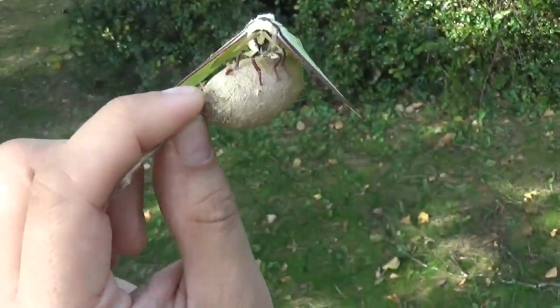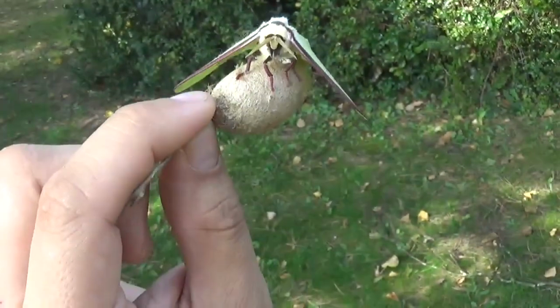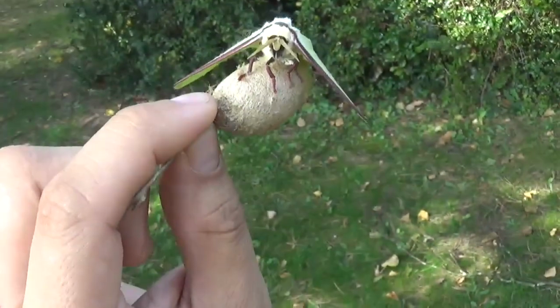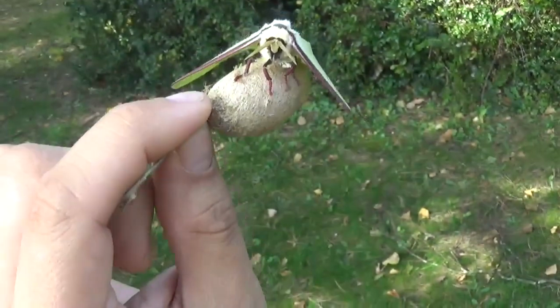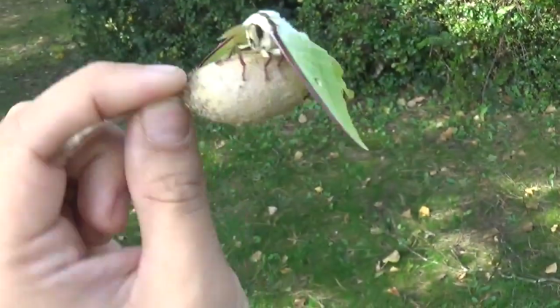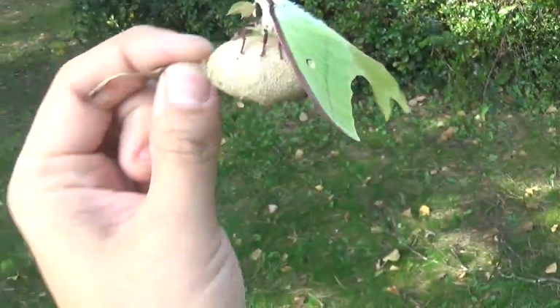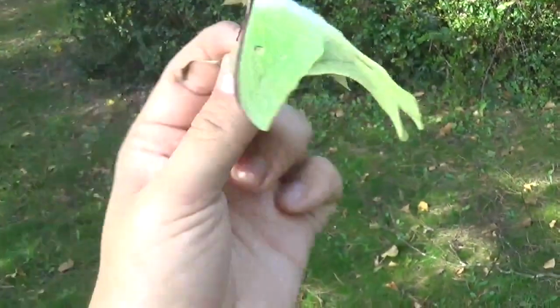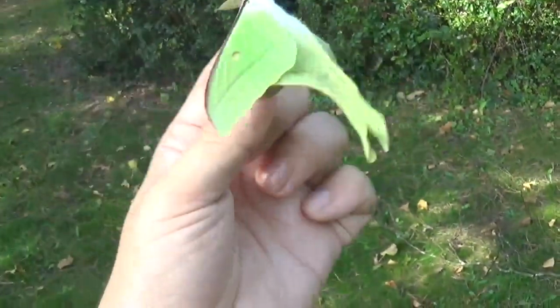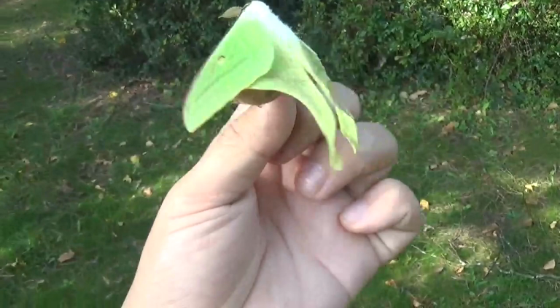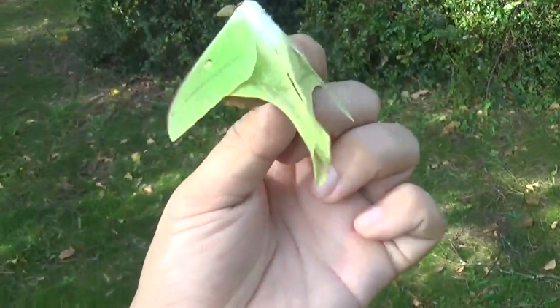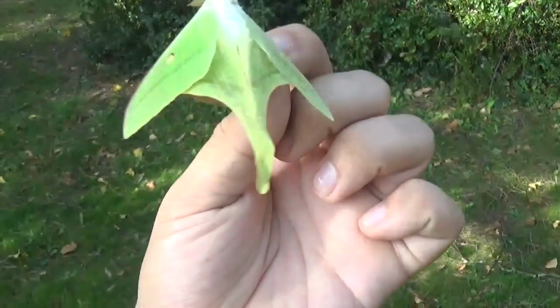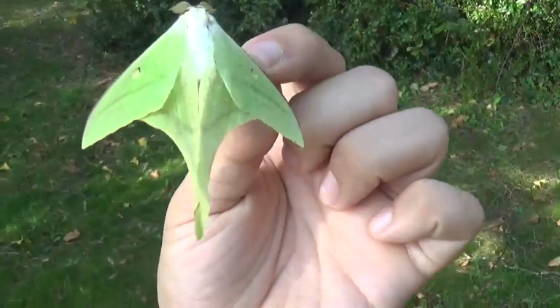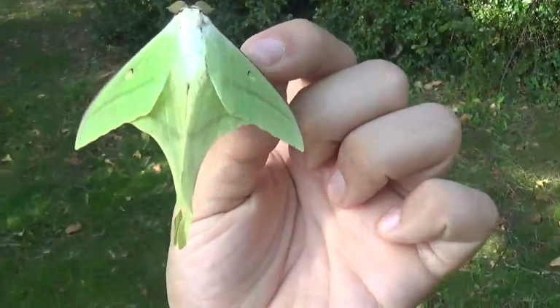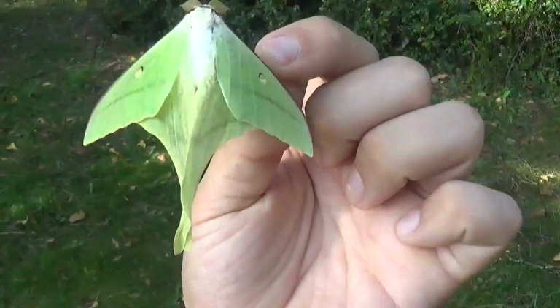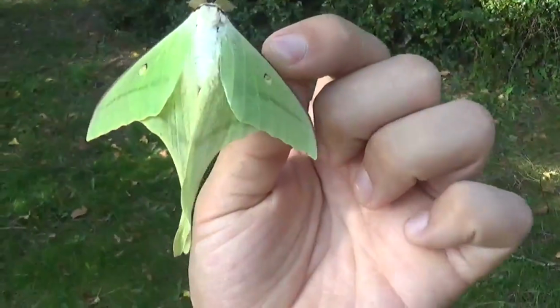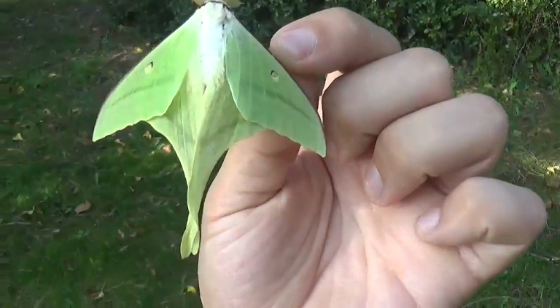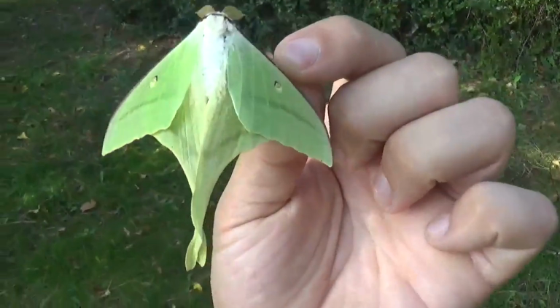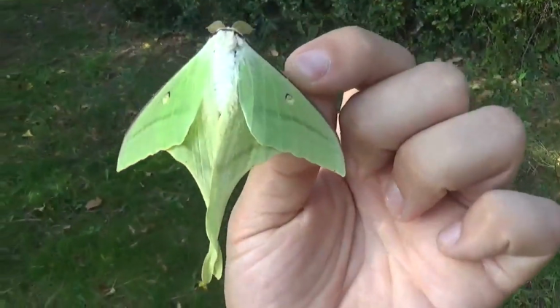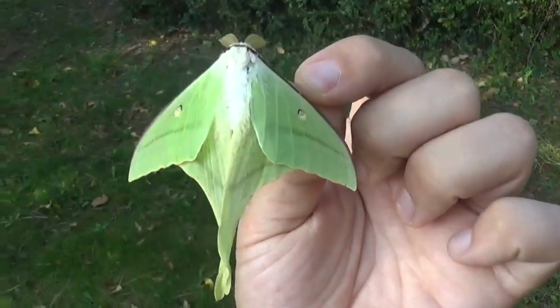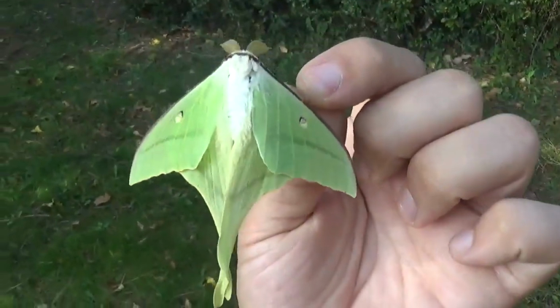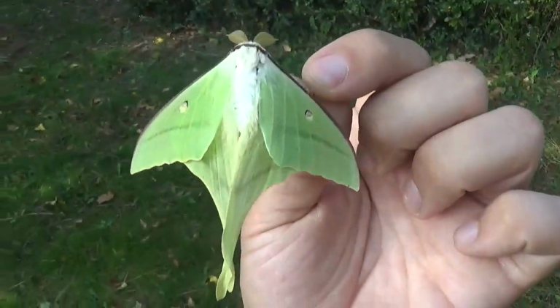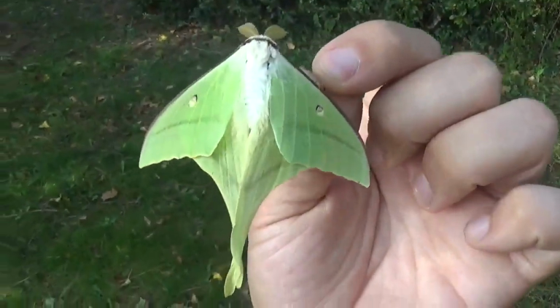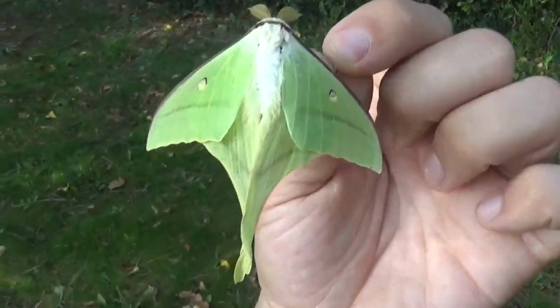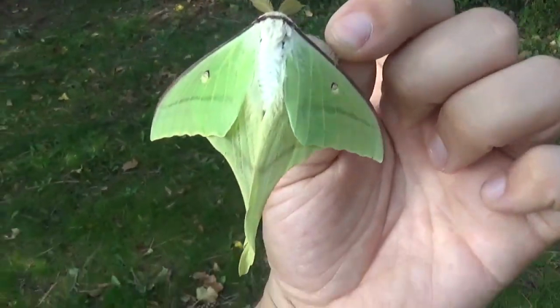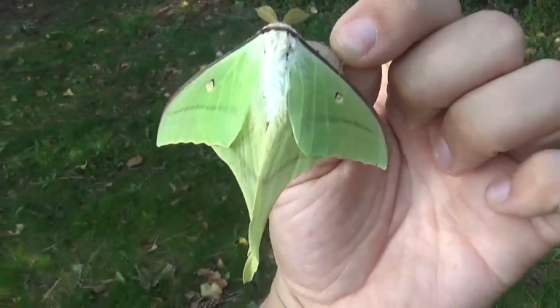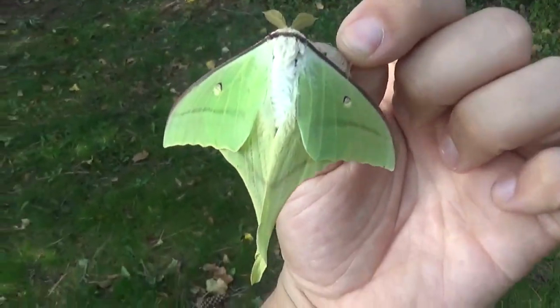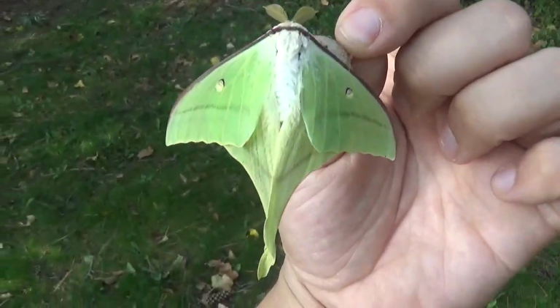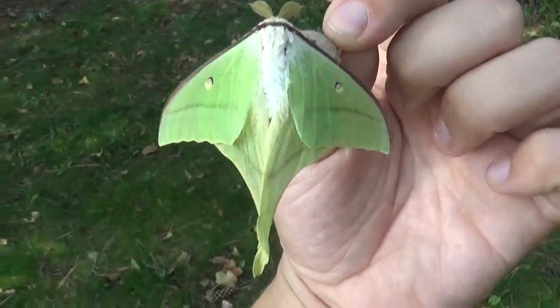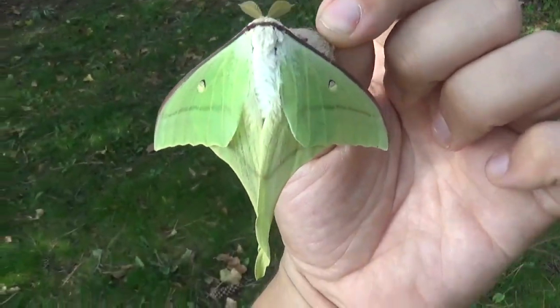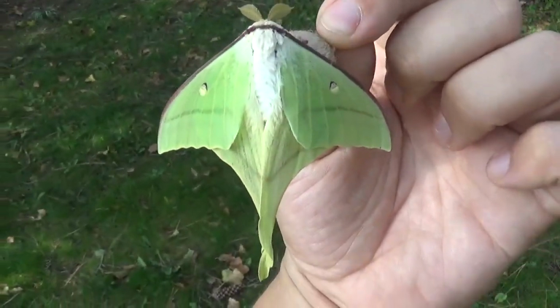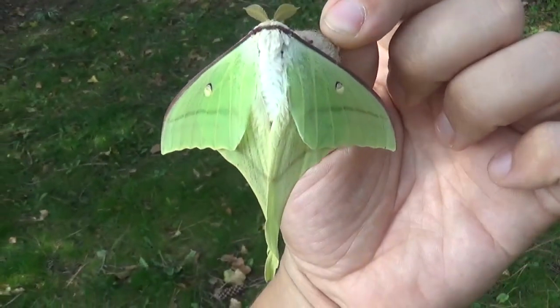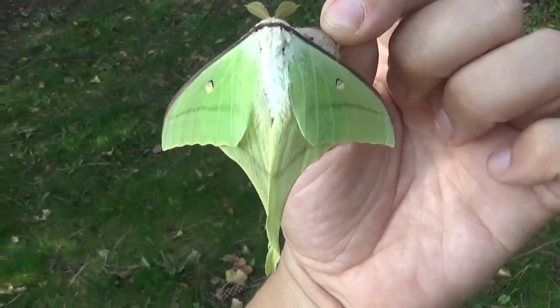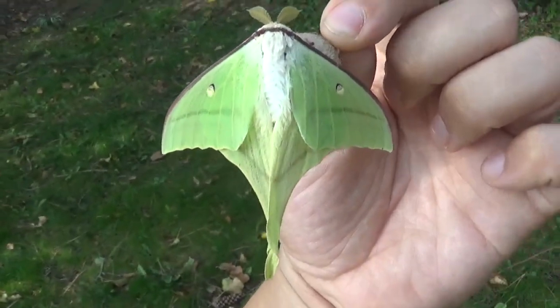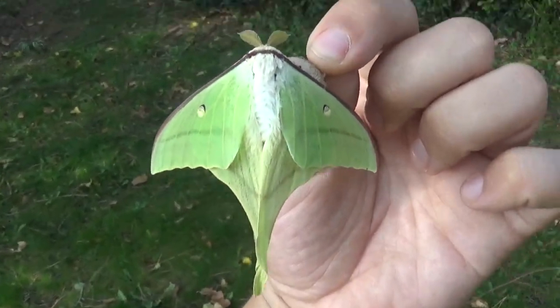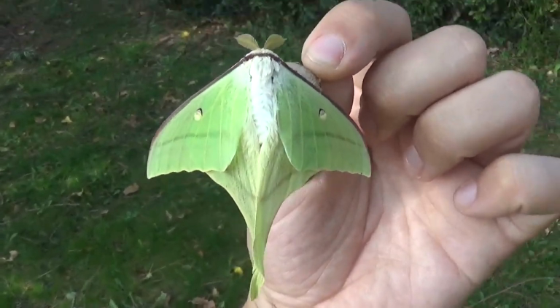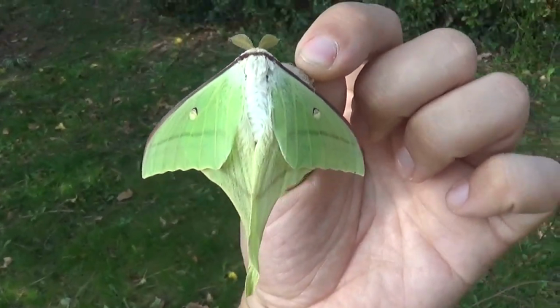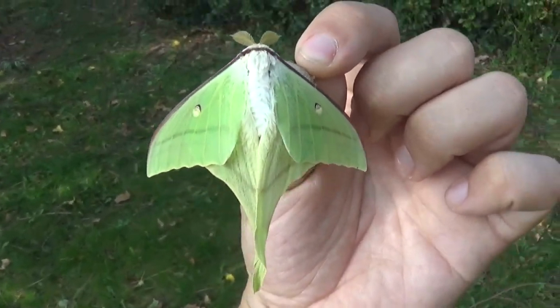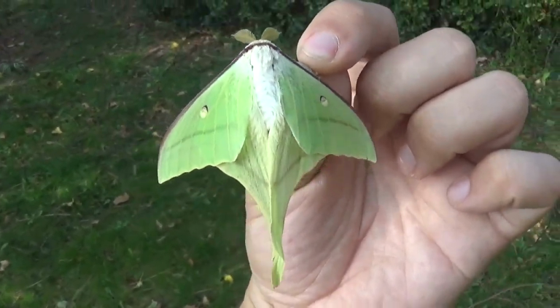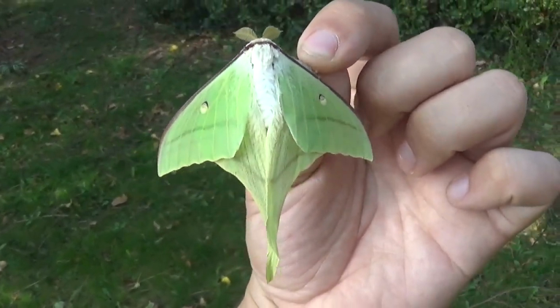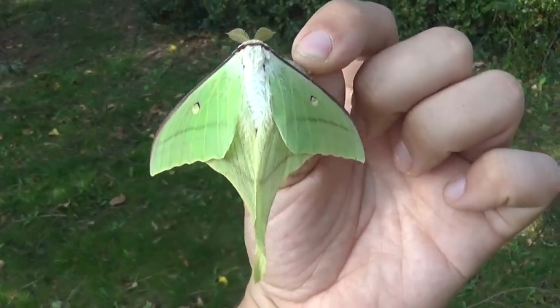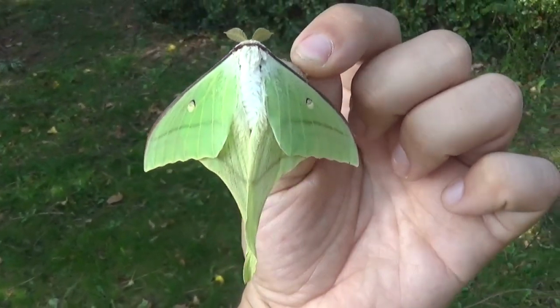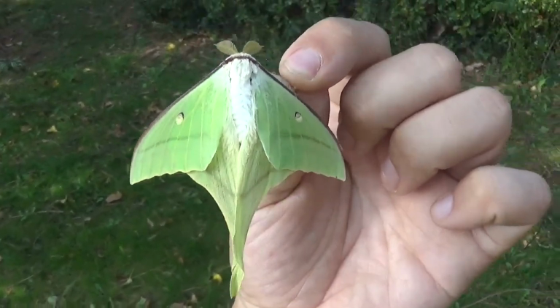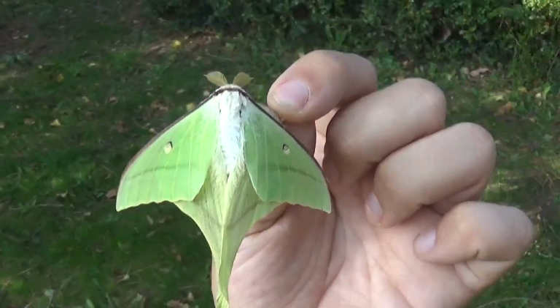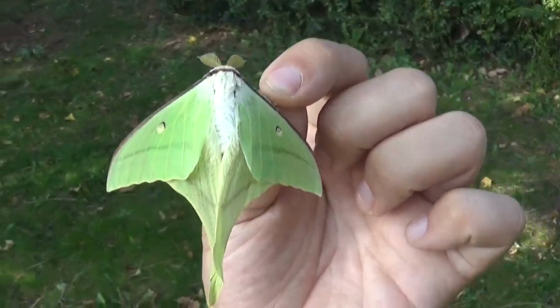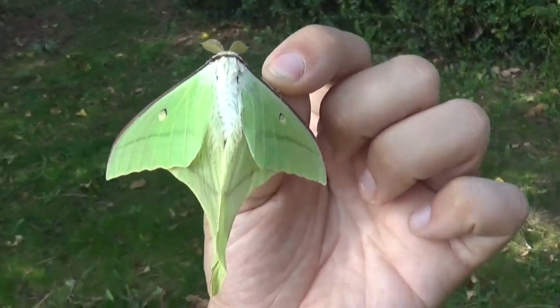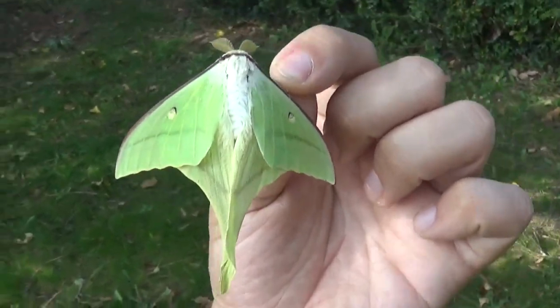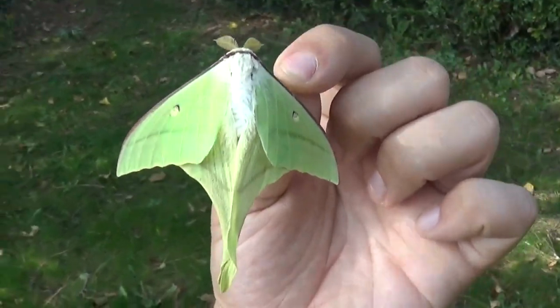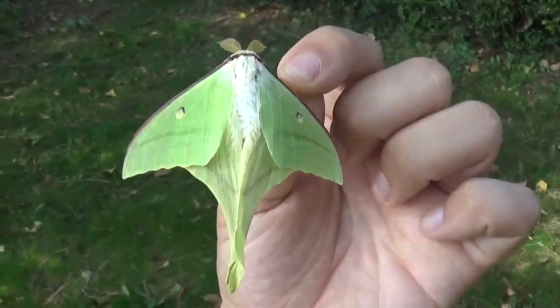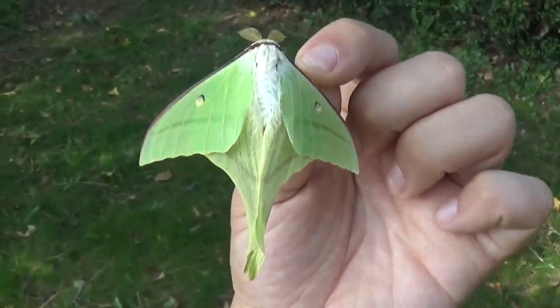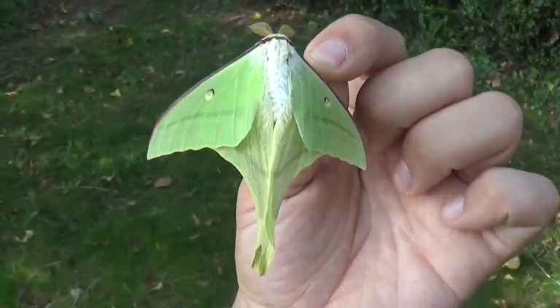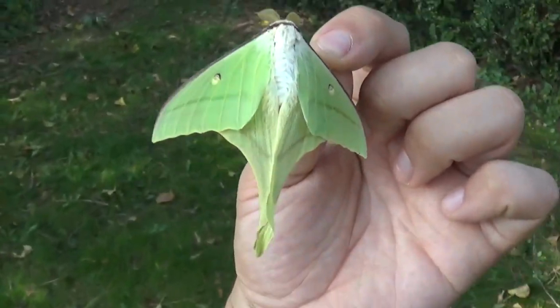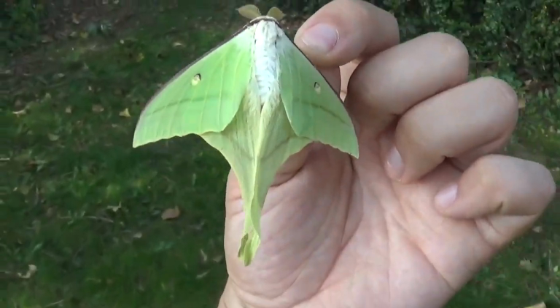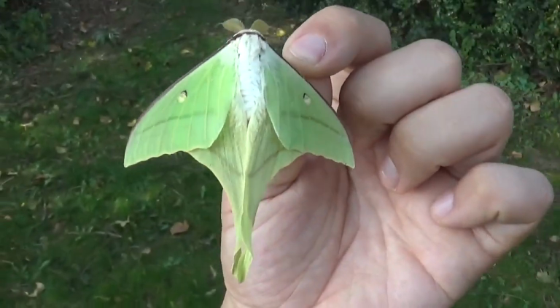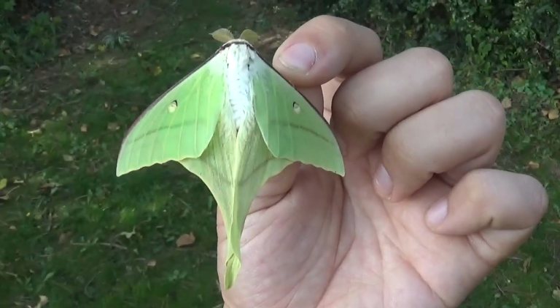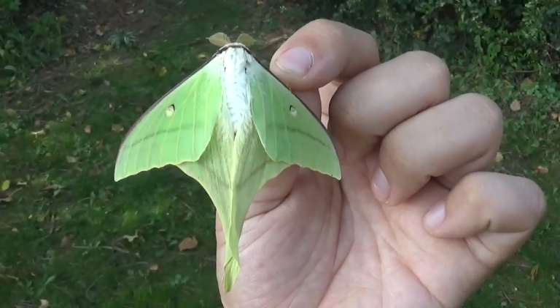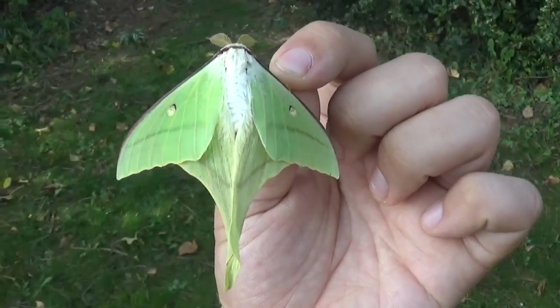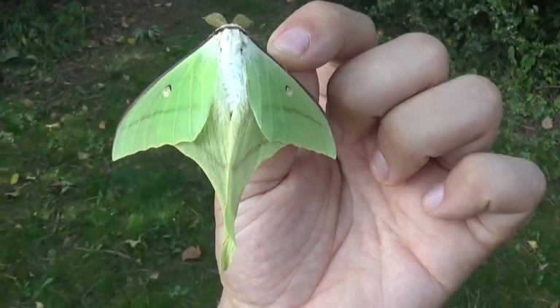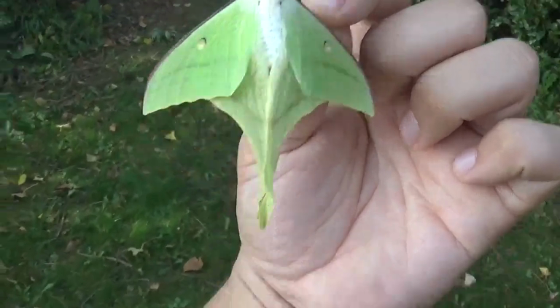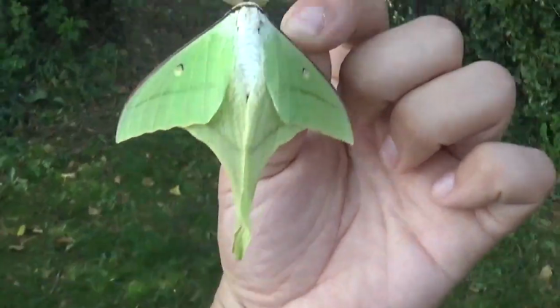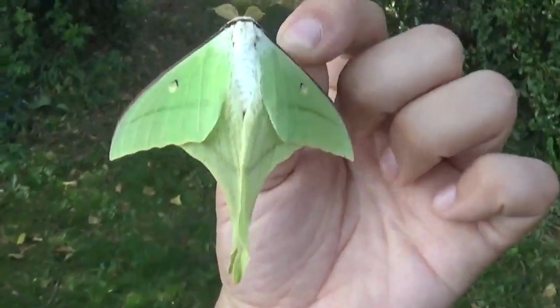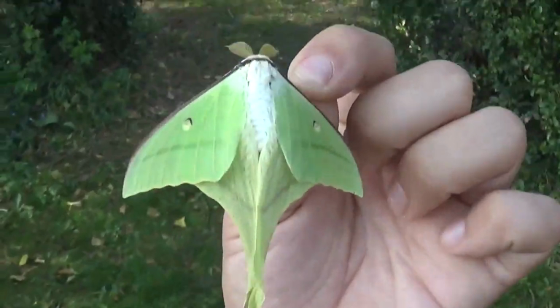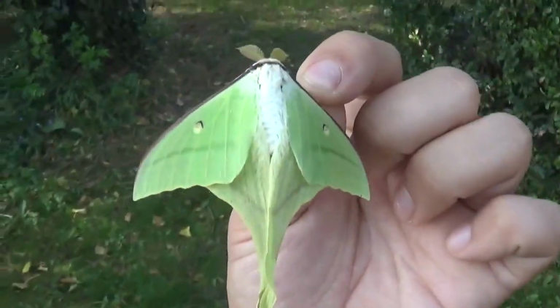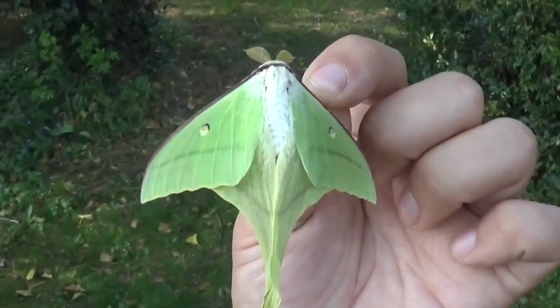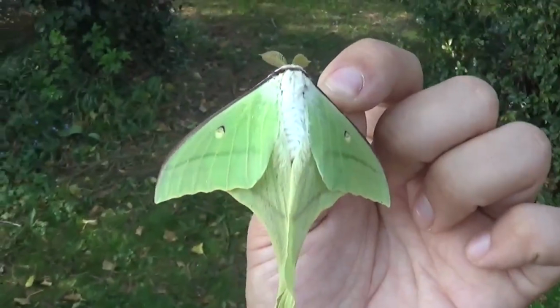Thanks for watching. This was Bart with the Japanese moon moth, Actias genoma. Please stay tuned for more.